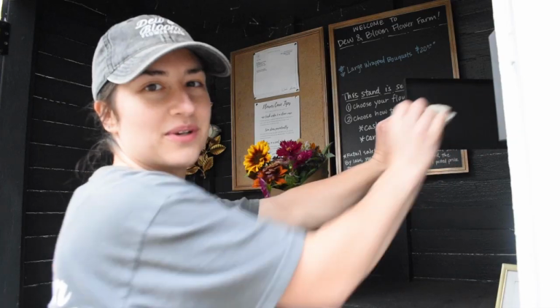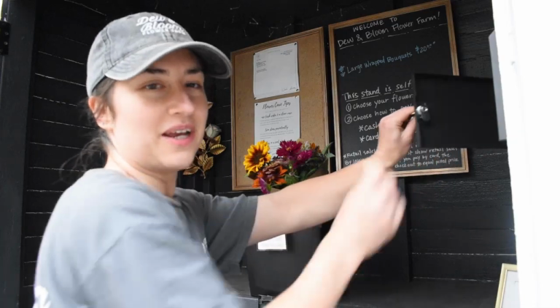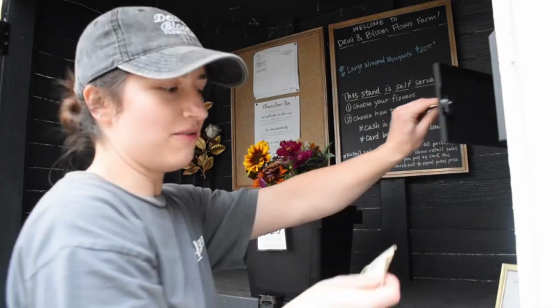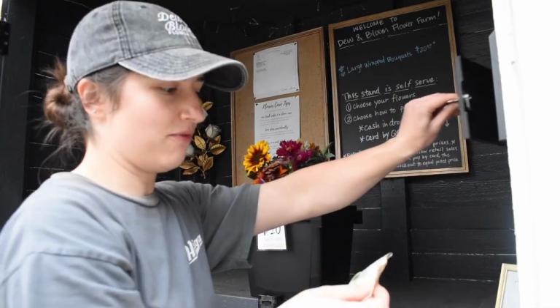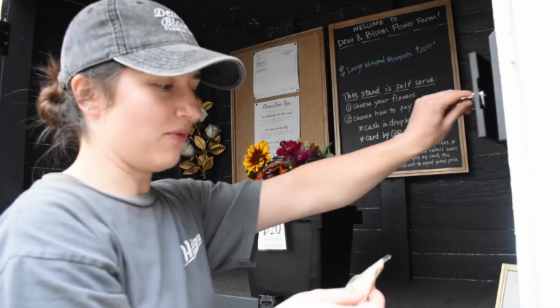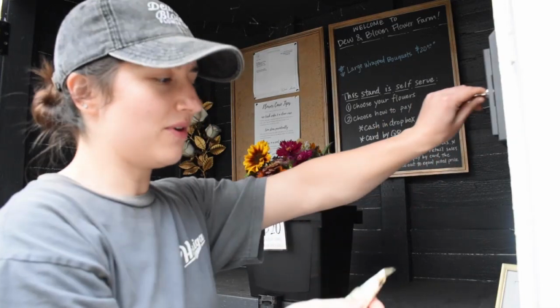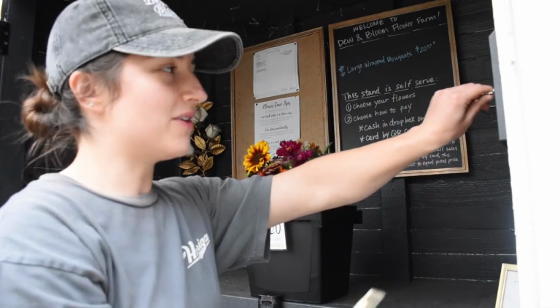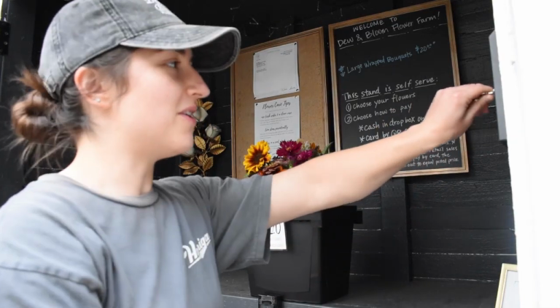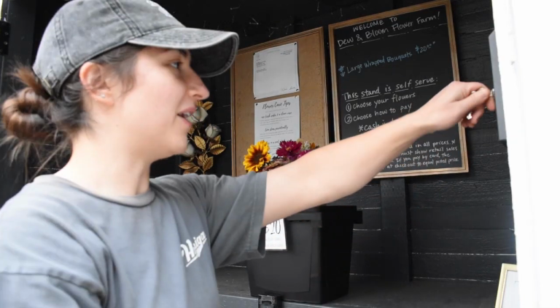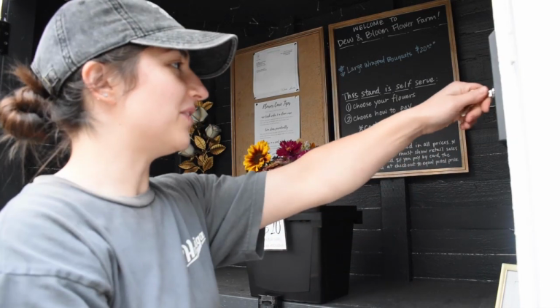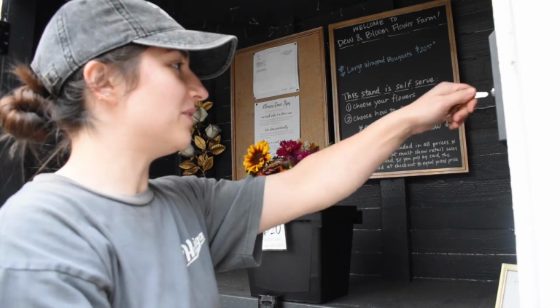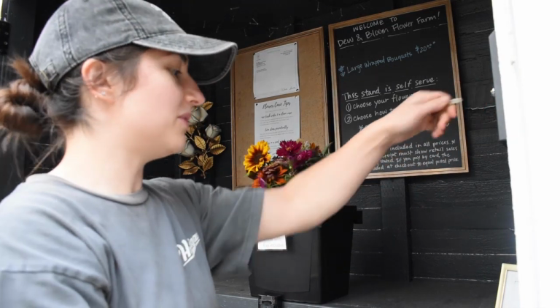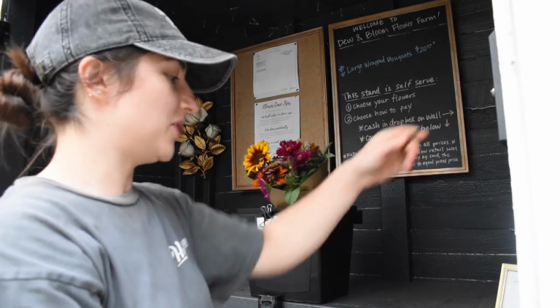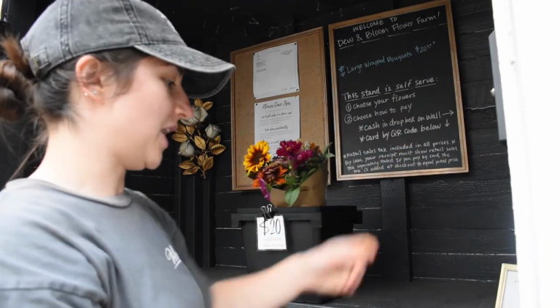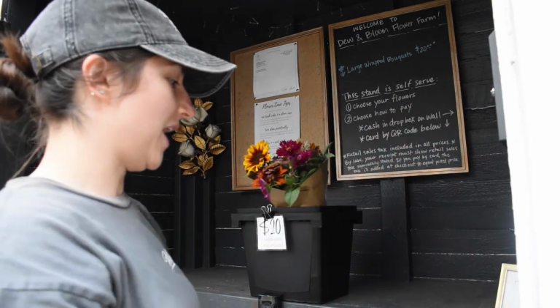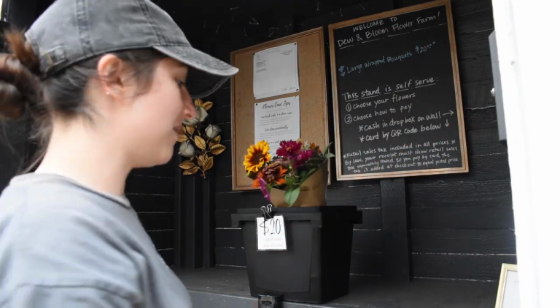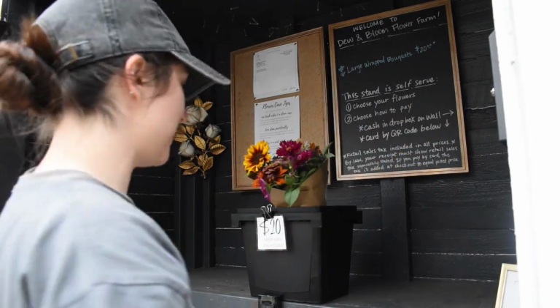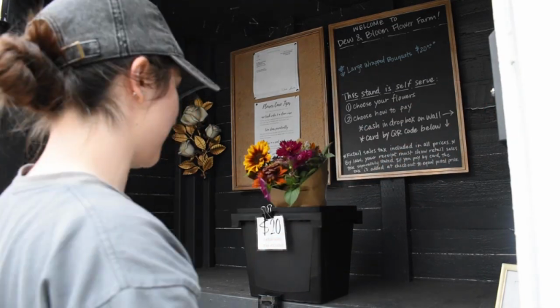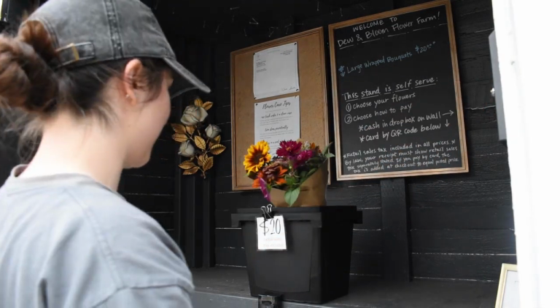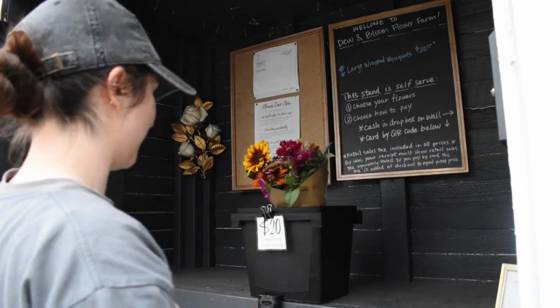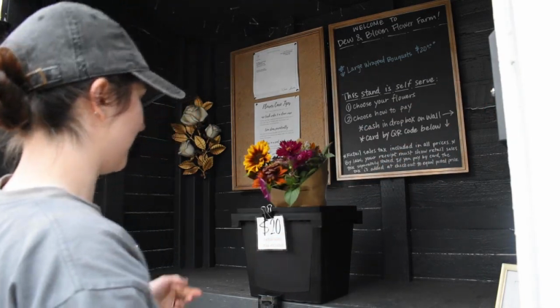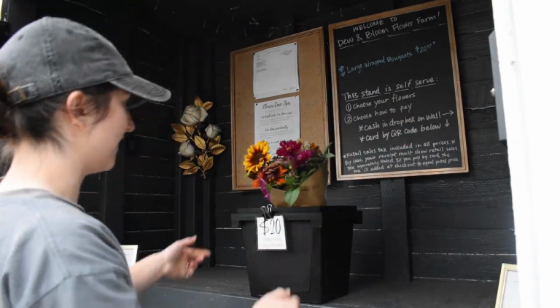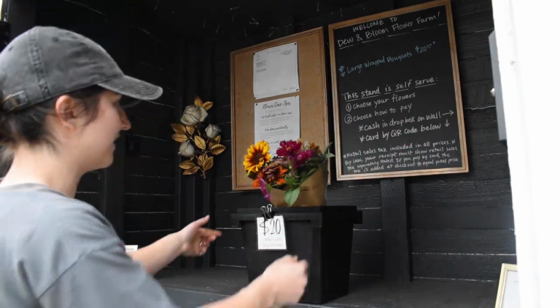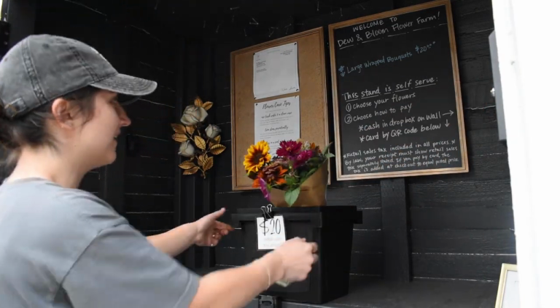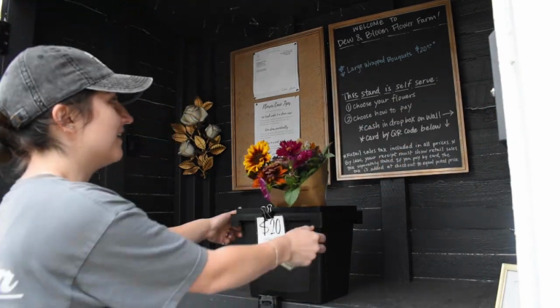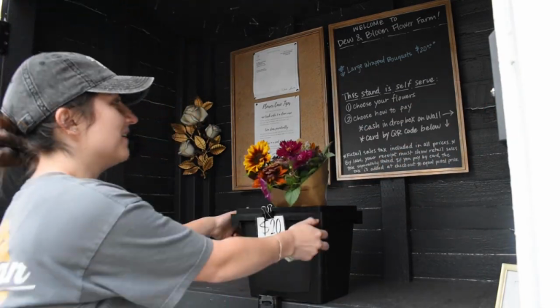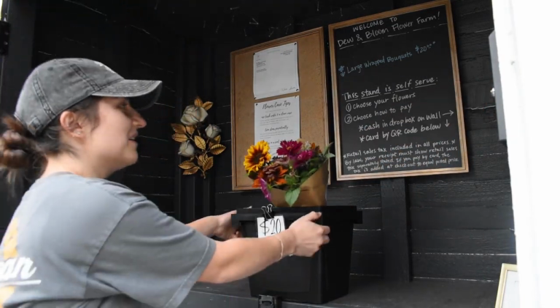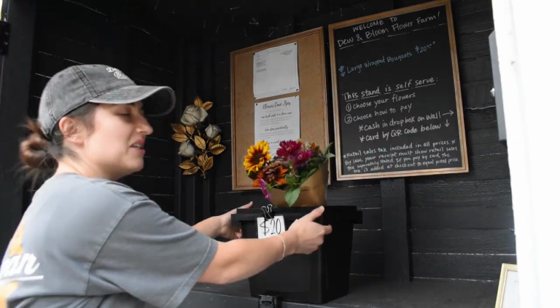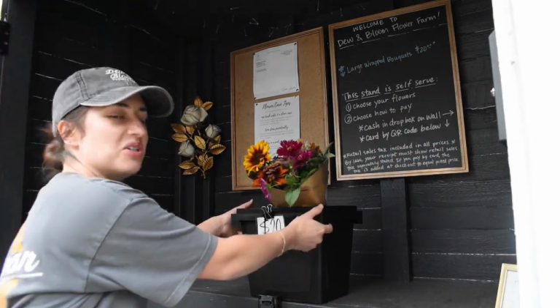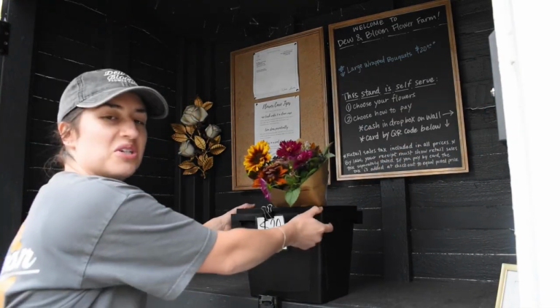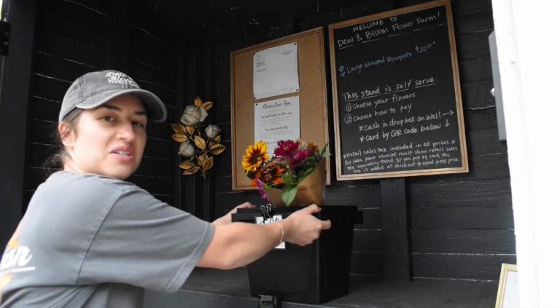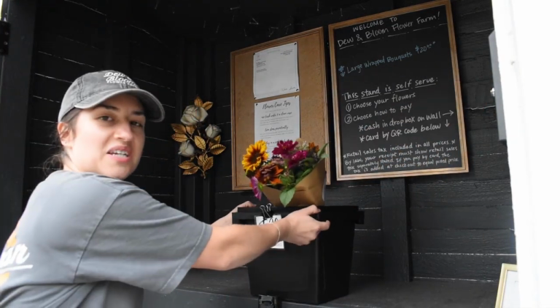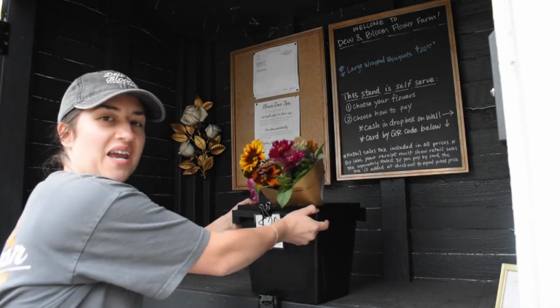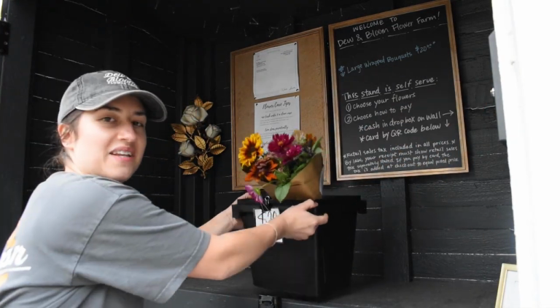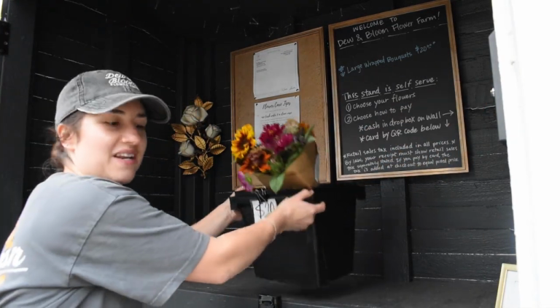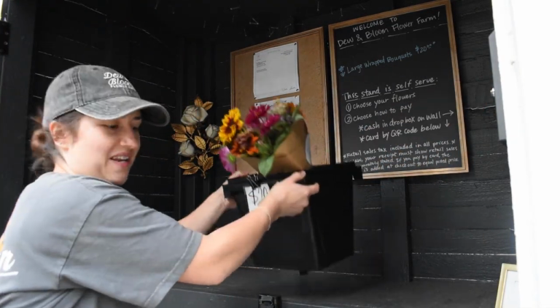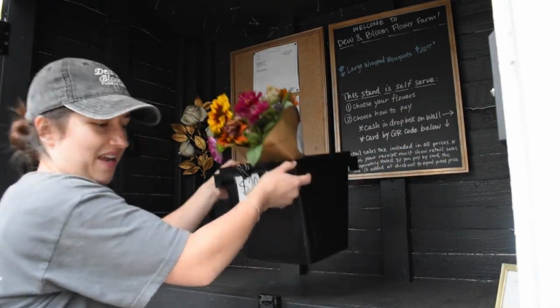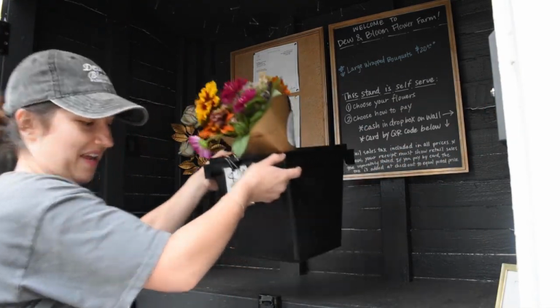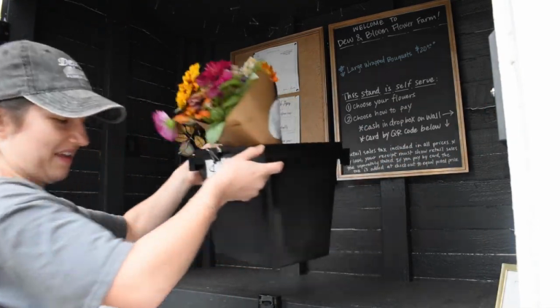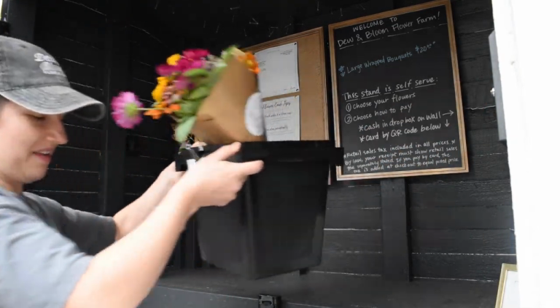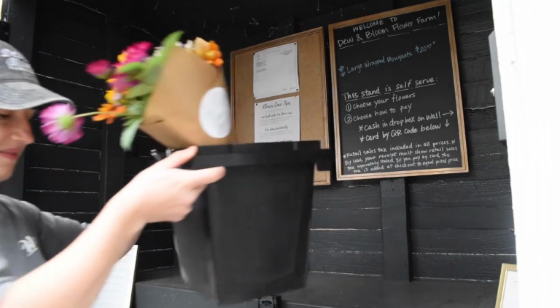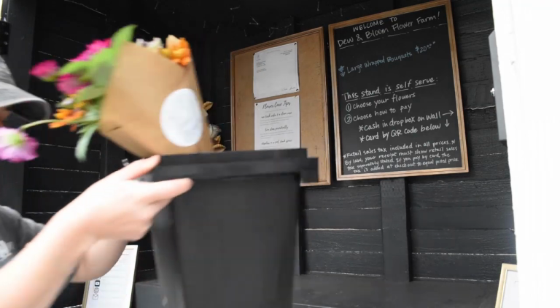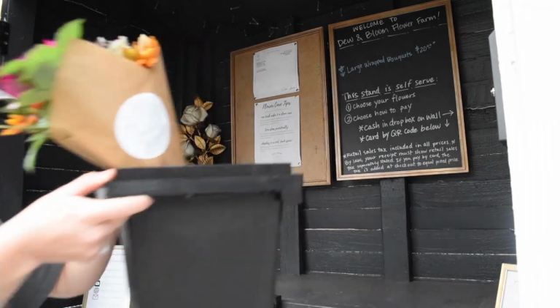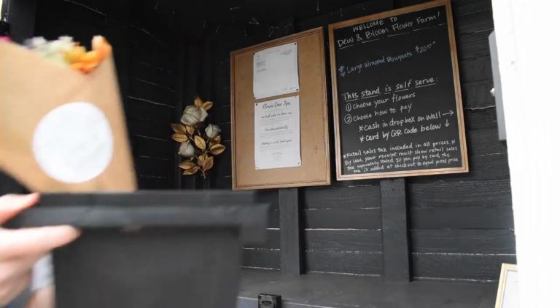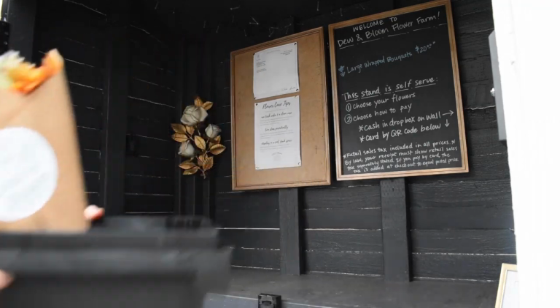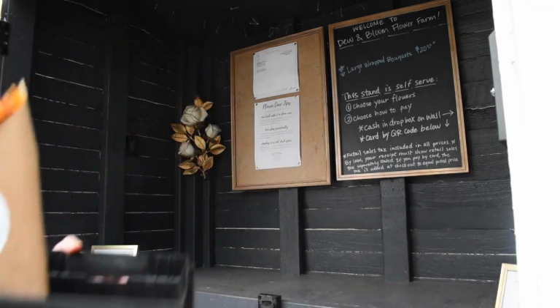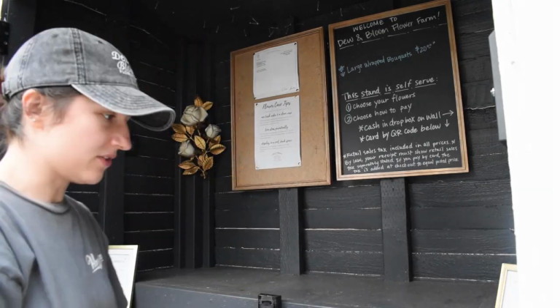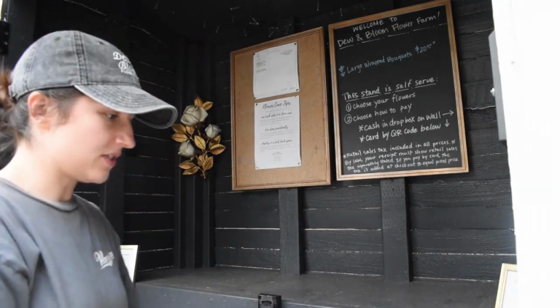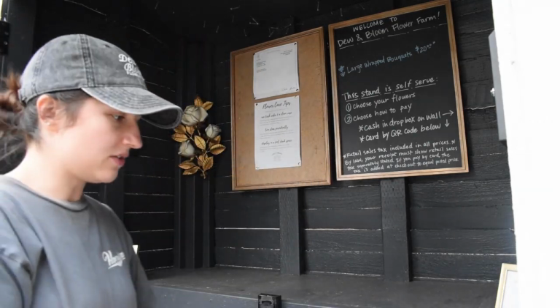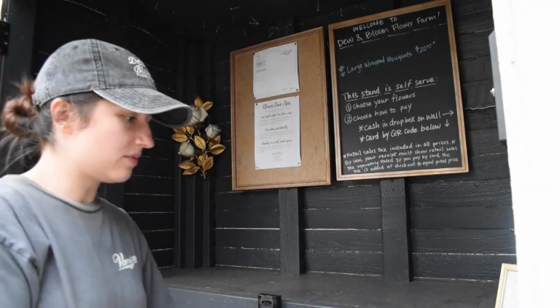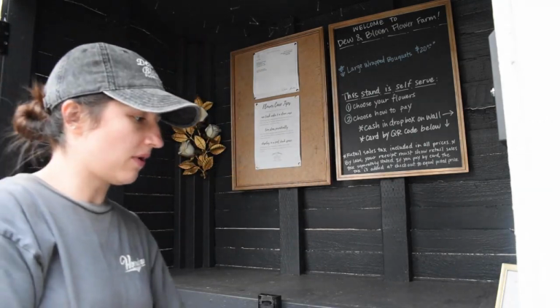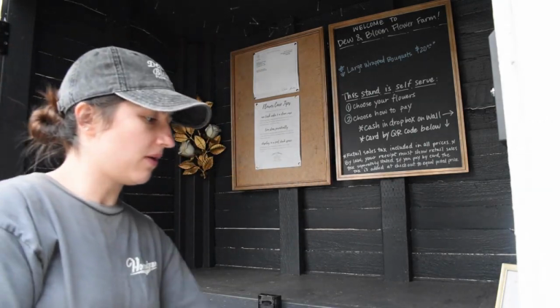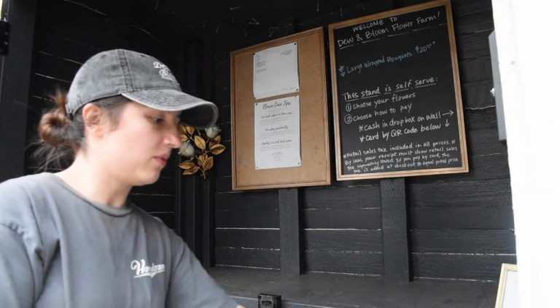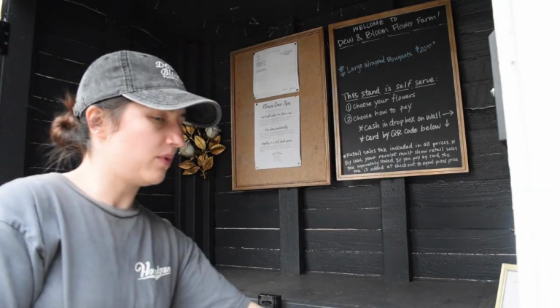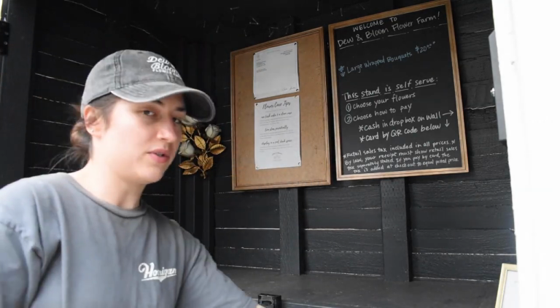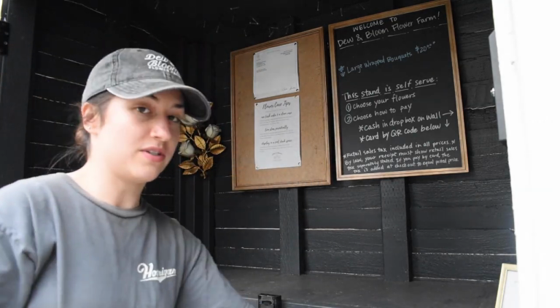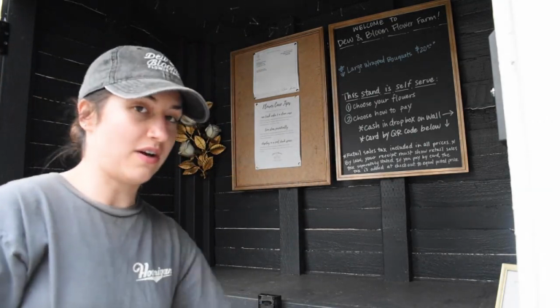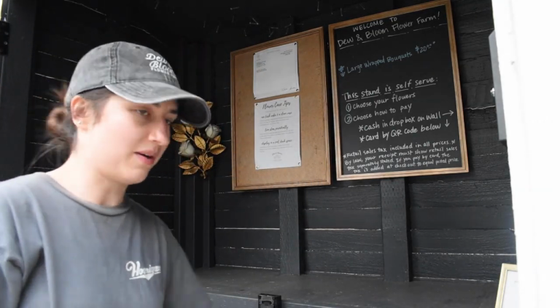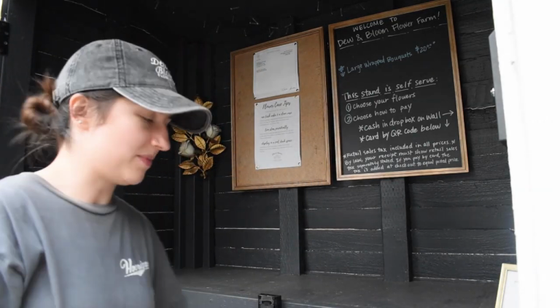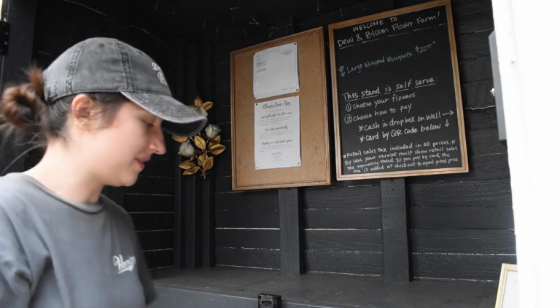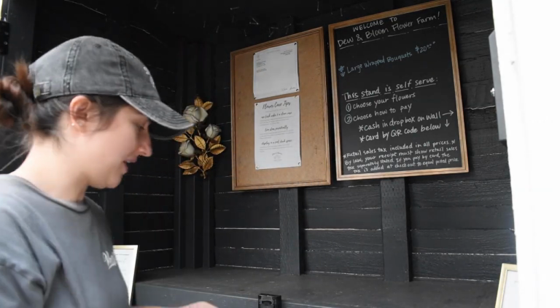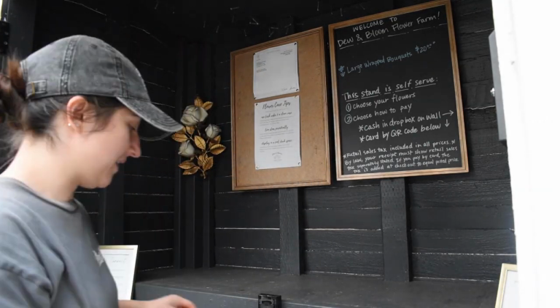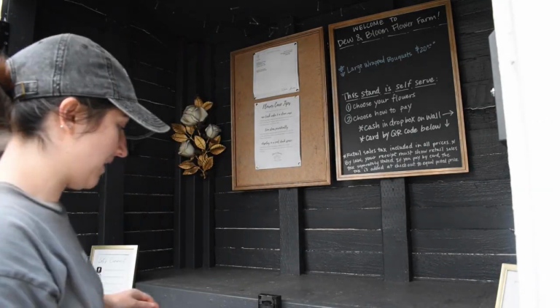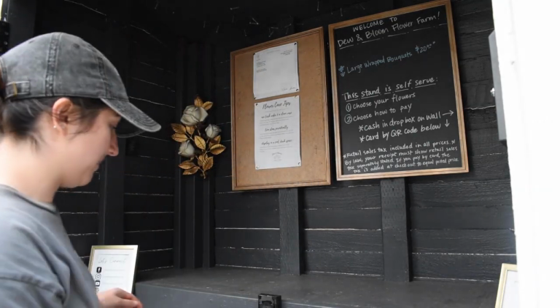3 out of 4 sold — not too shabby. It's a good day today. I'll see you tomorrow when we stock up the stand again.